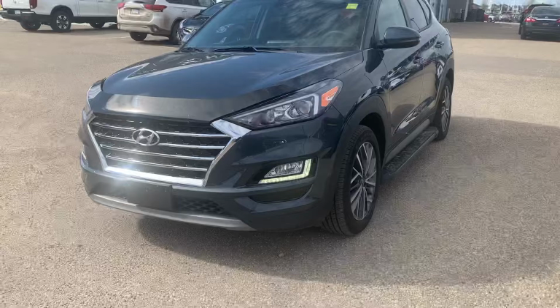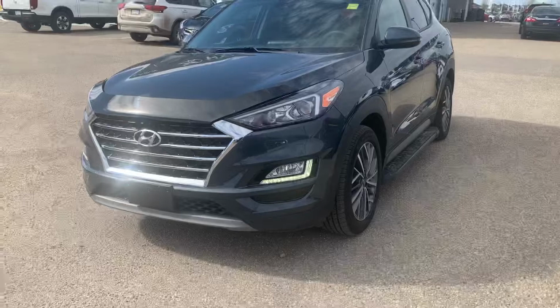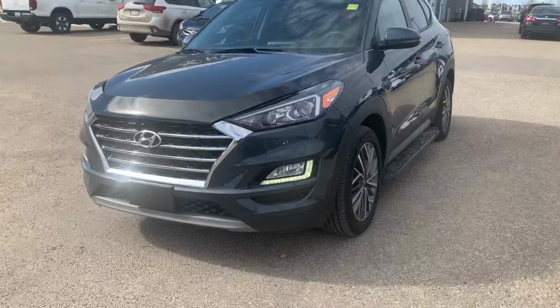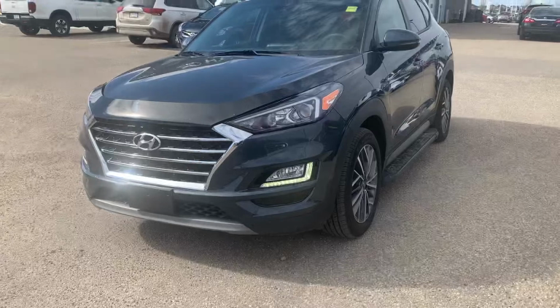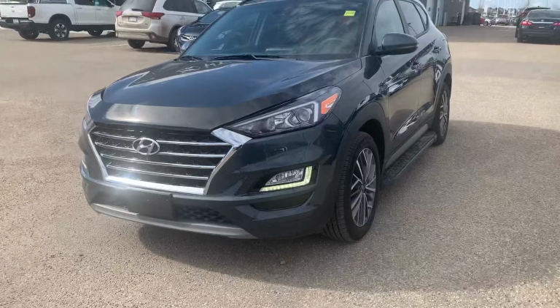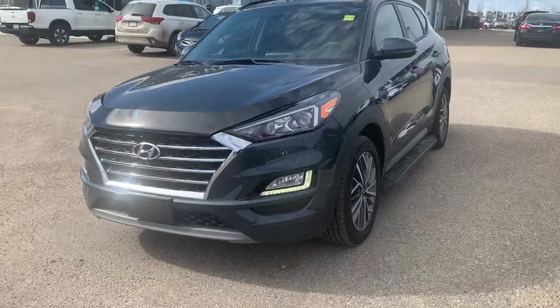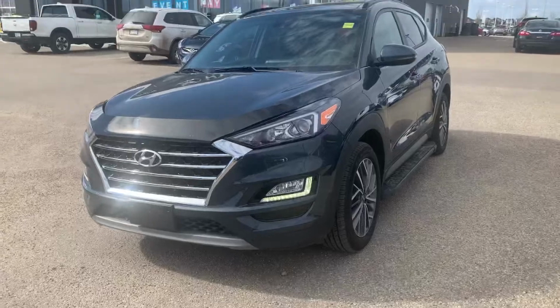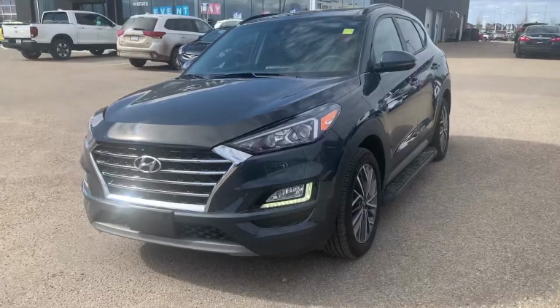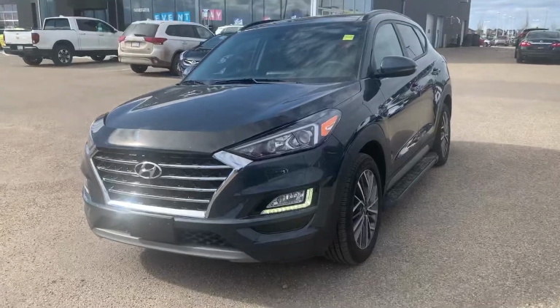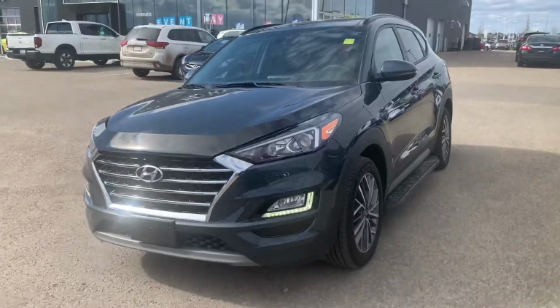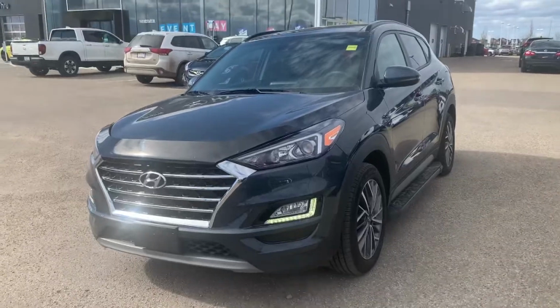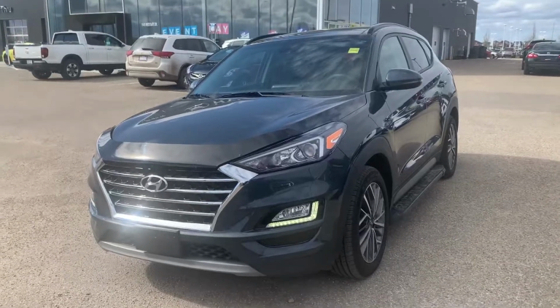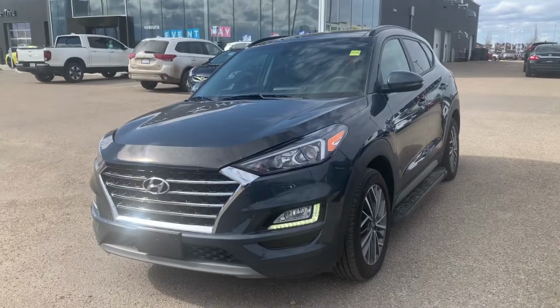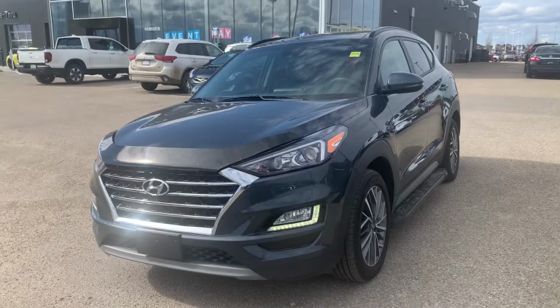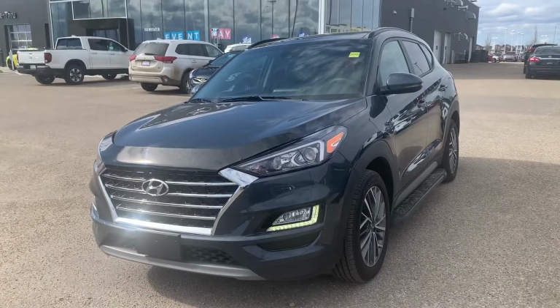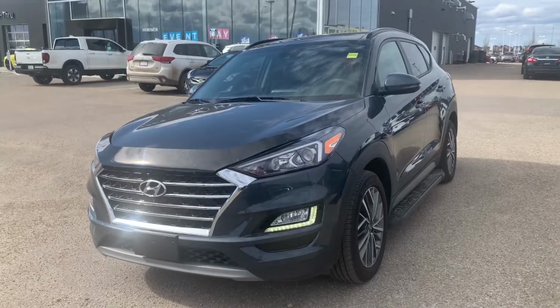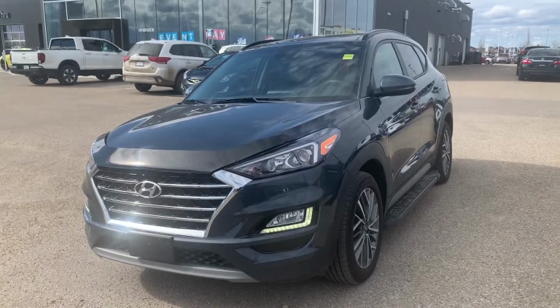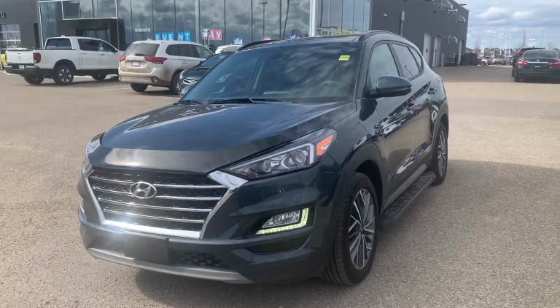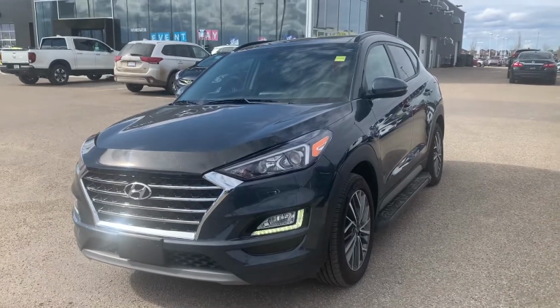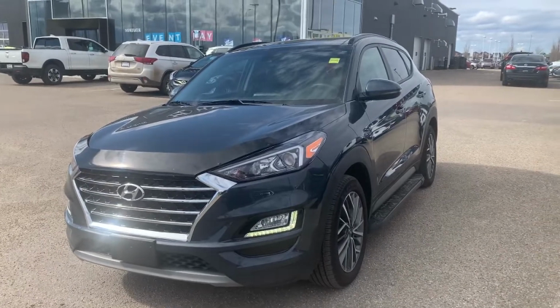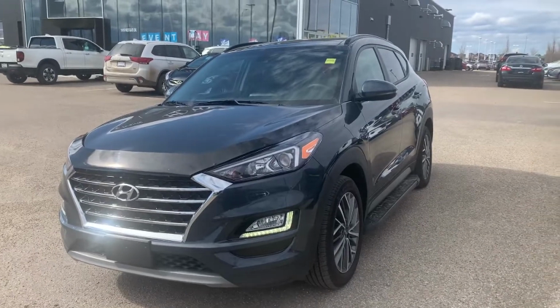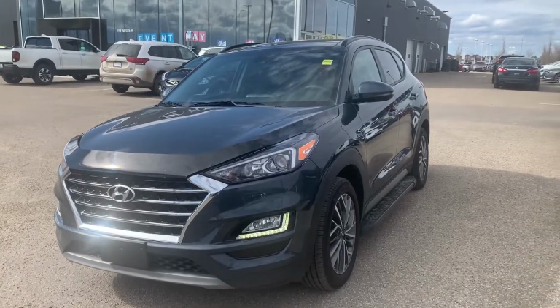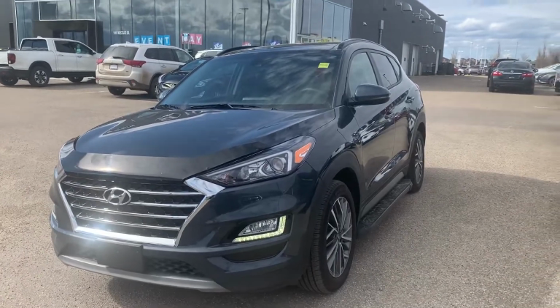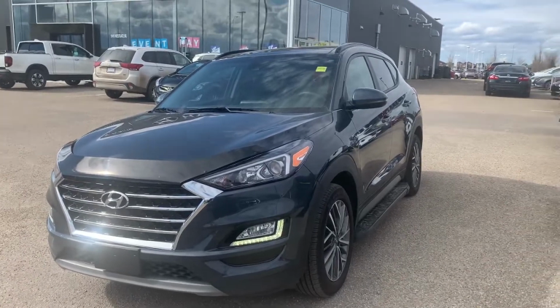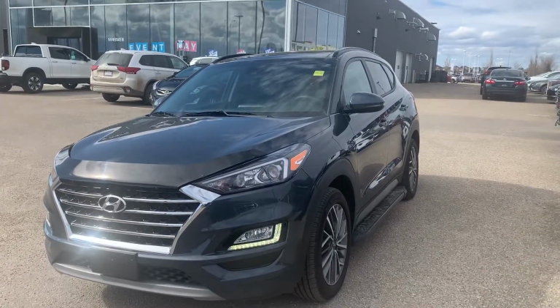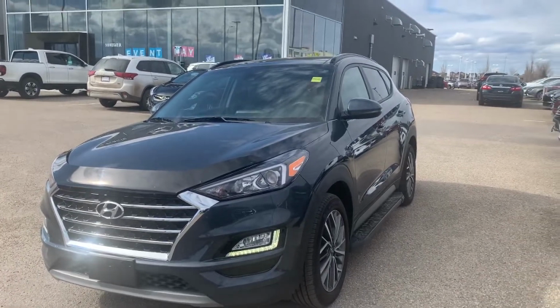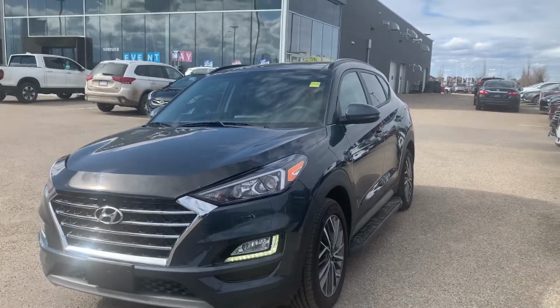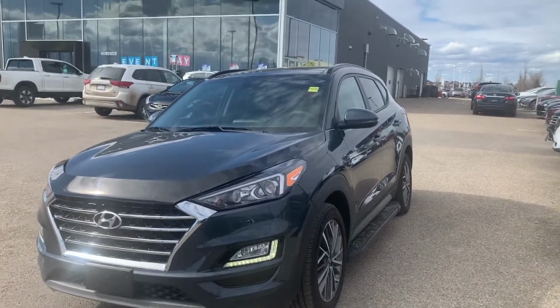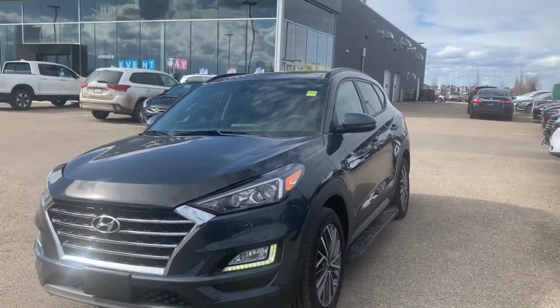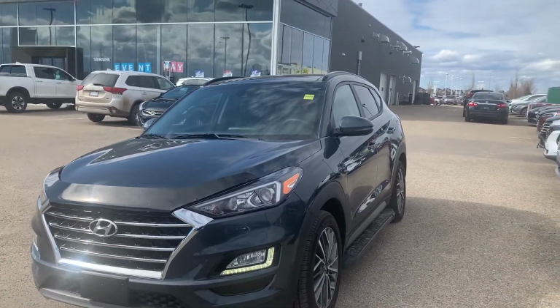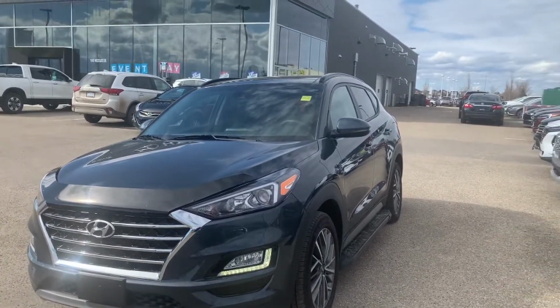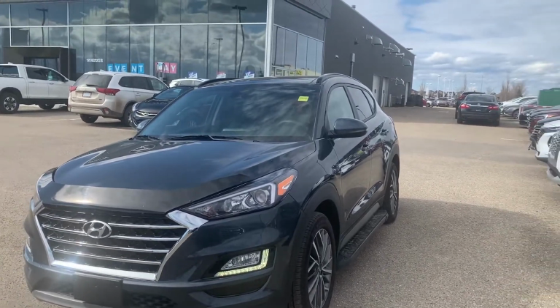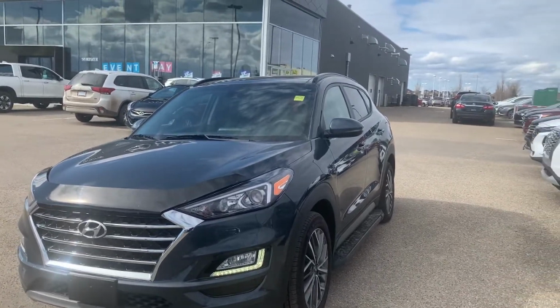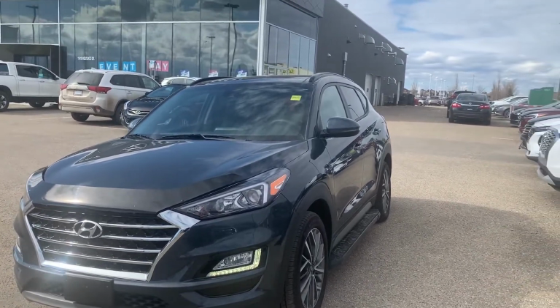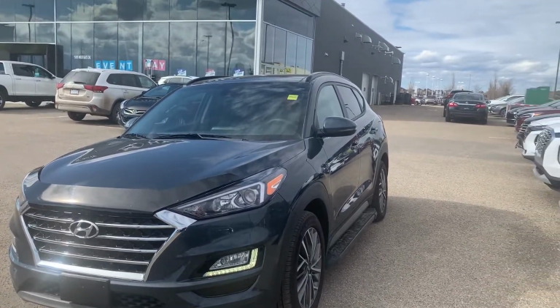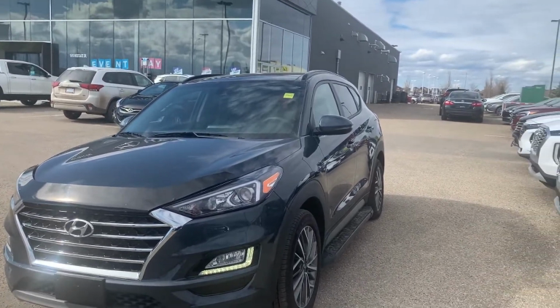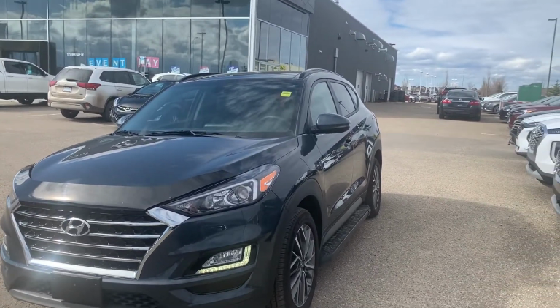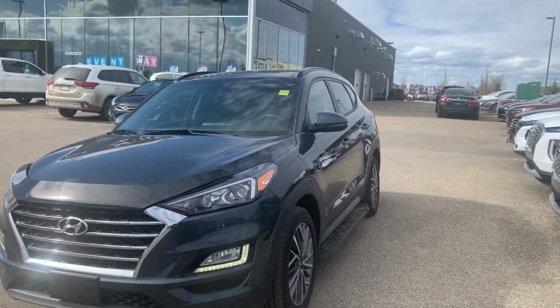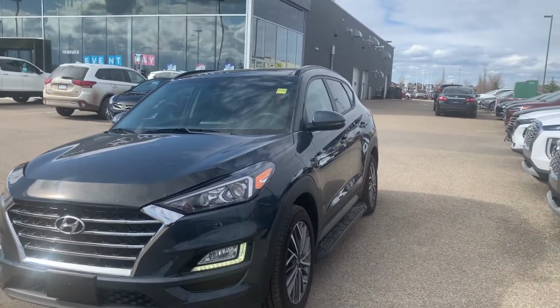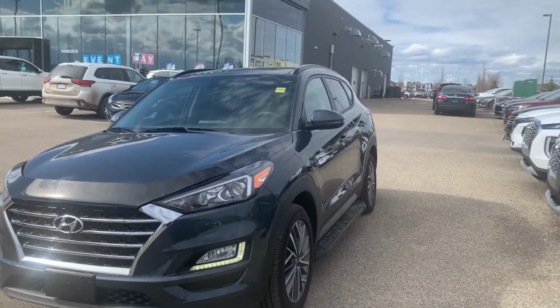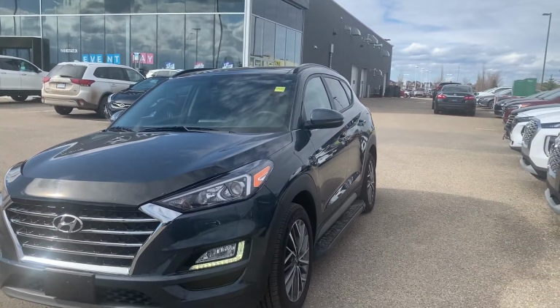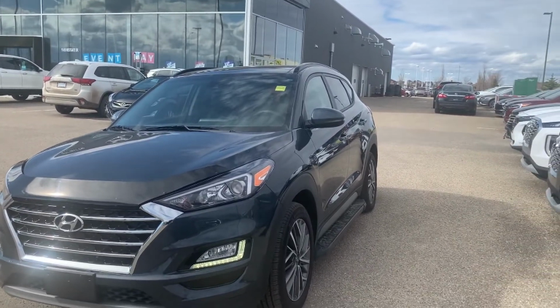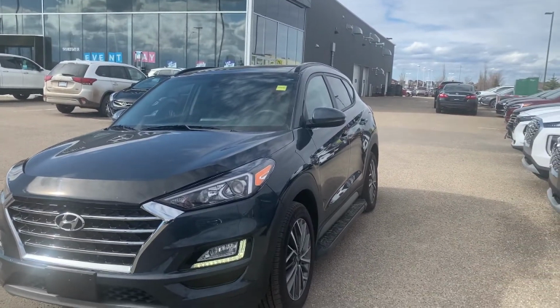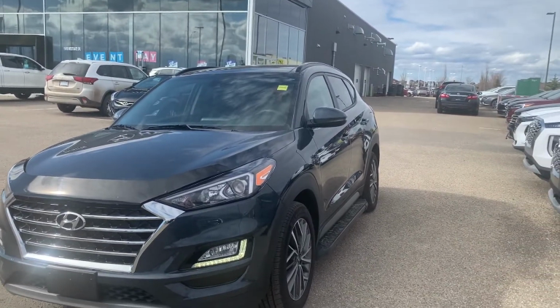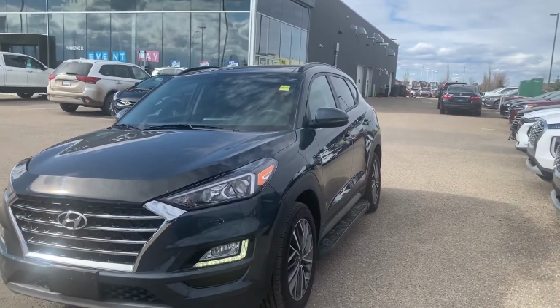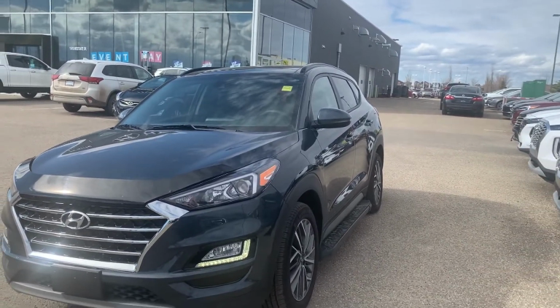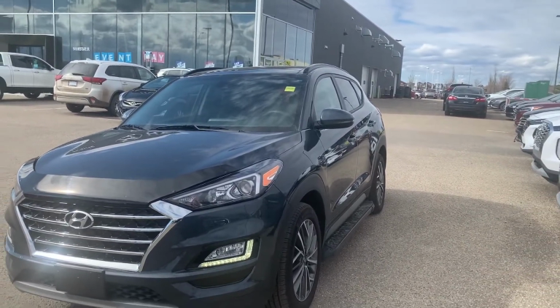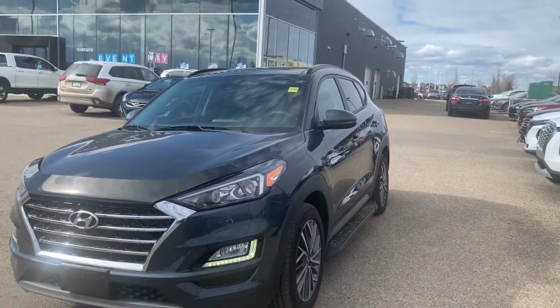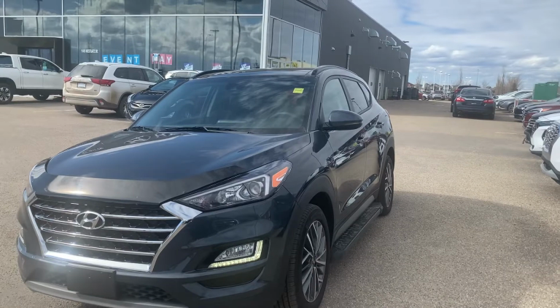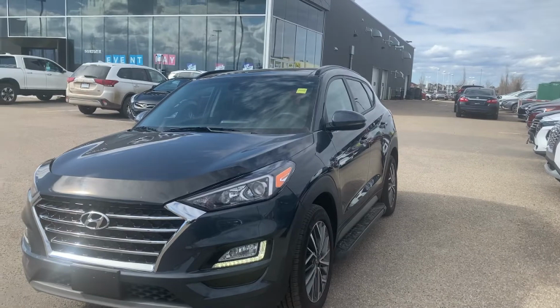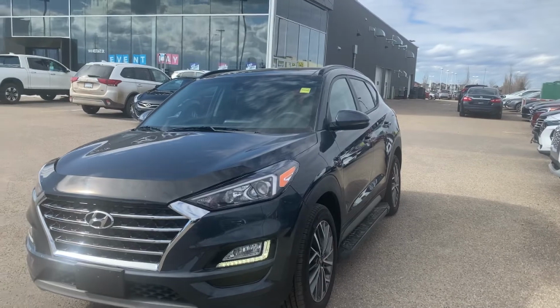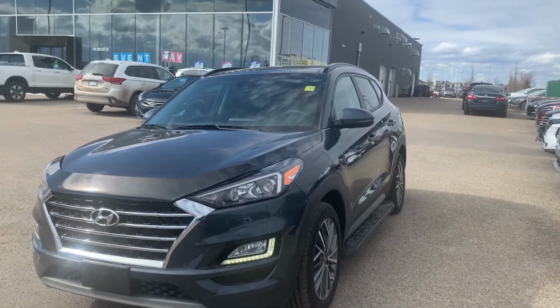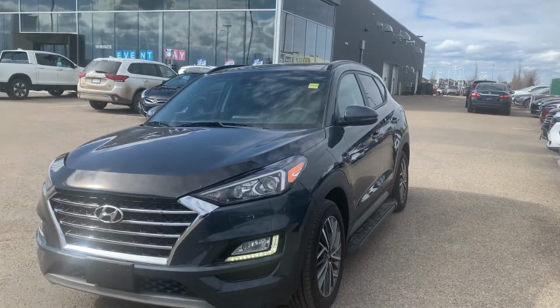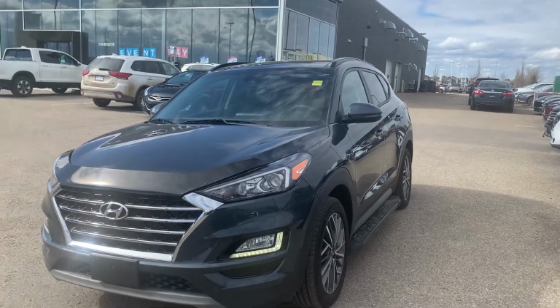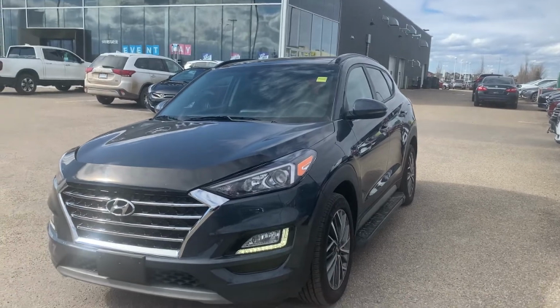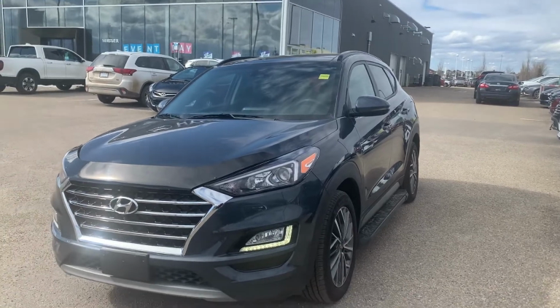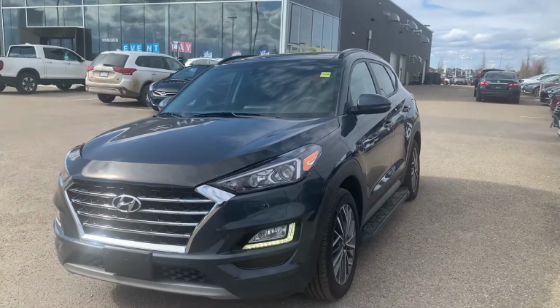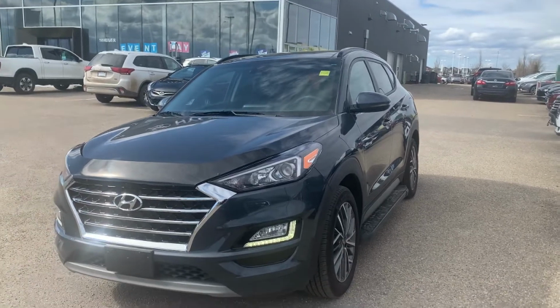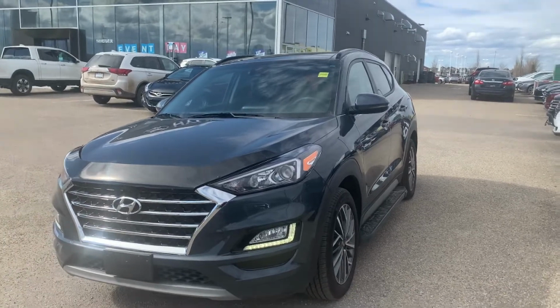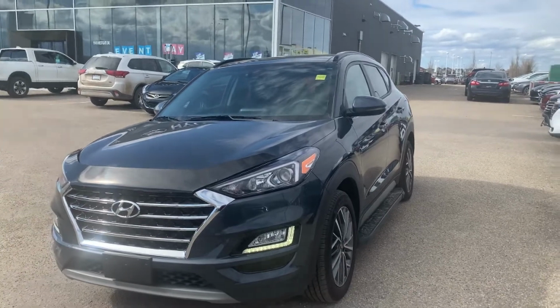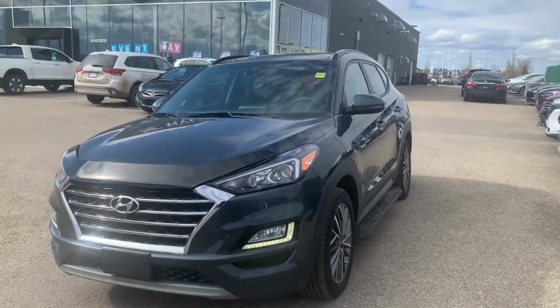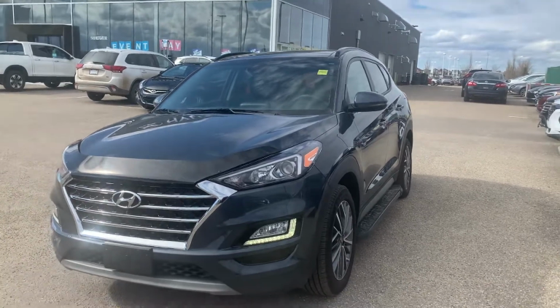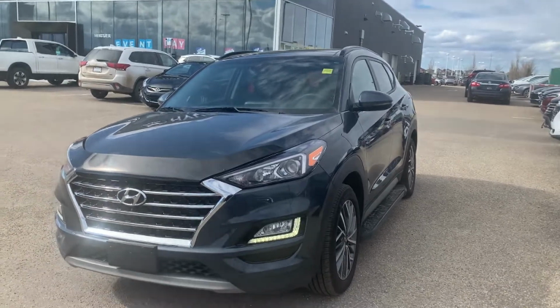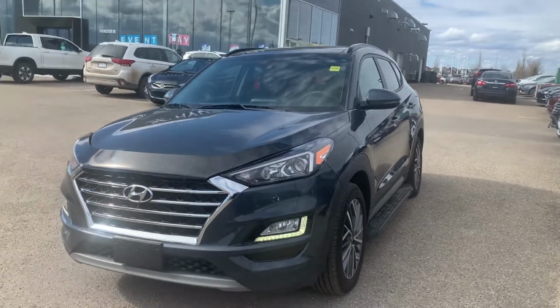Hey everyone, it's Kelsey at Grand Prix Hyundai with another walk-around video for you. Today's is on the 2019 Hyundai Tucson.